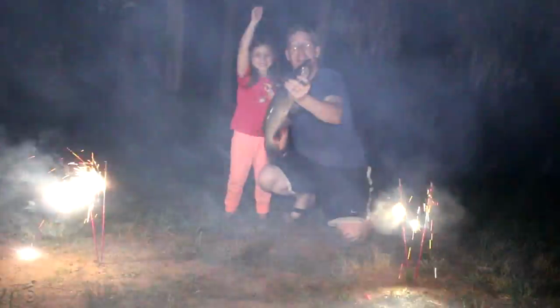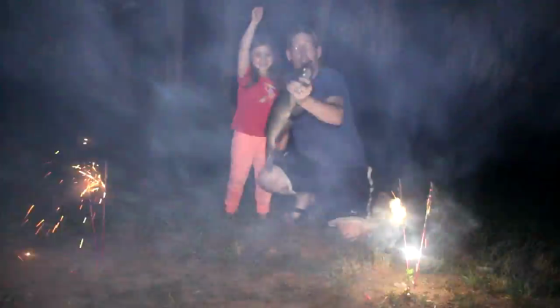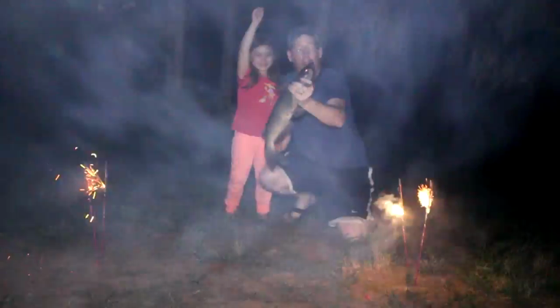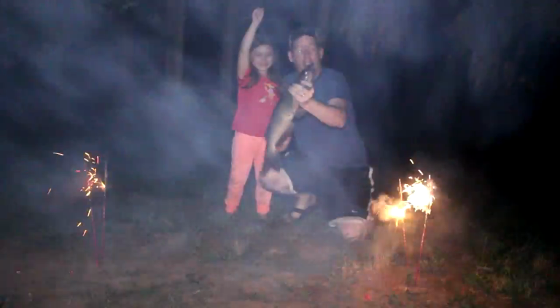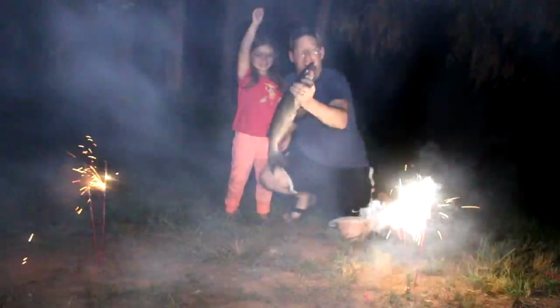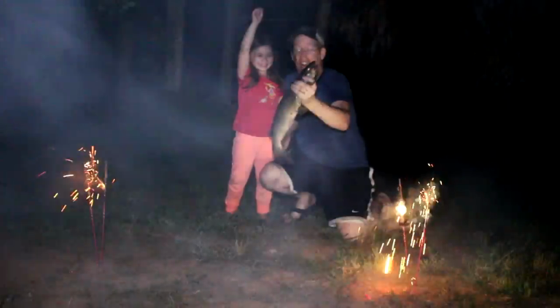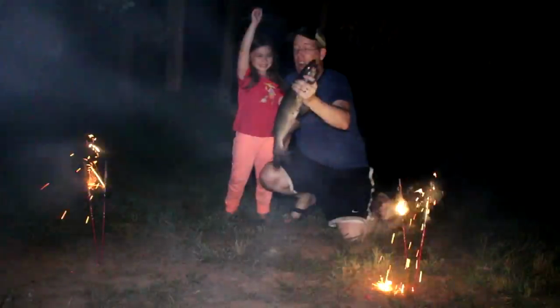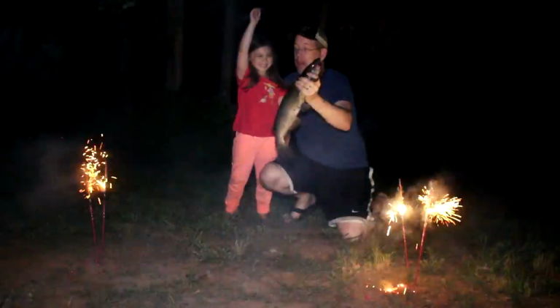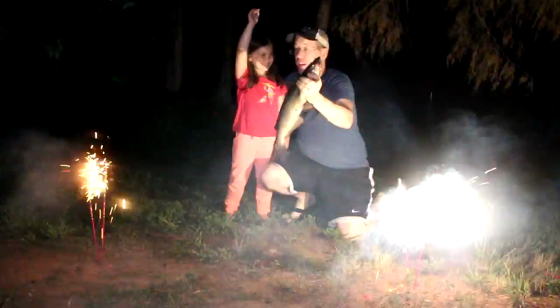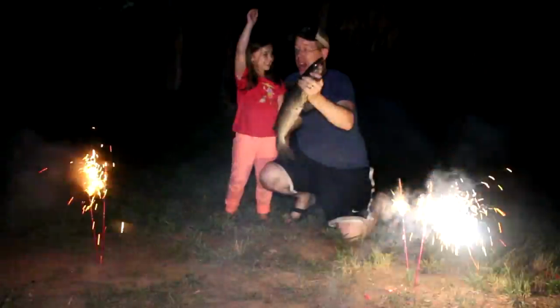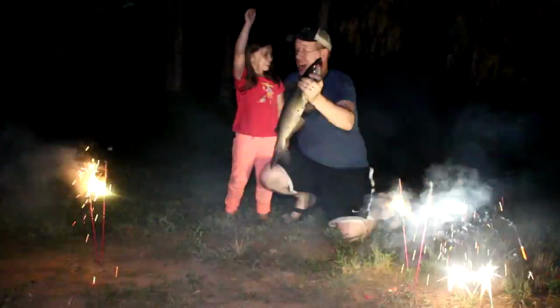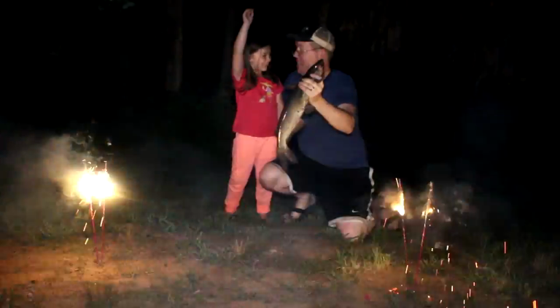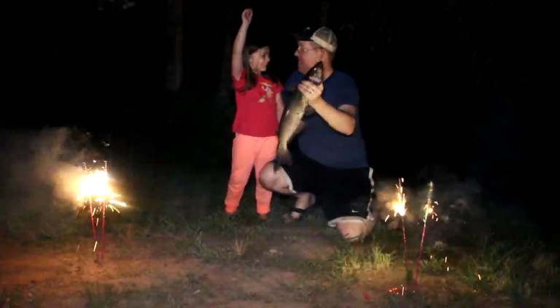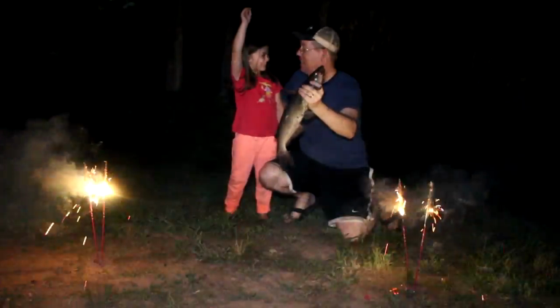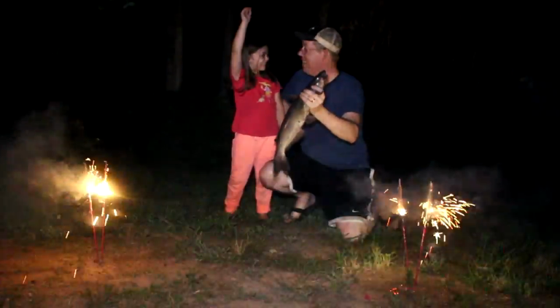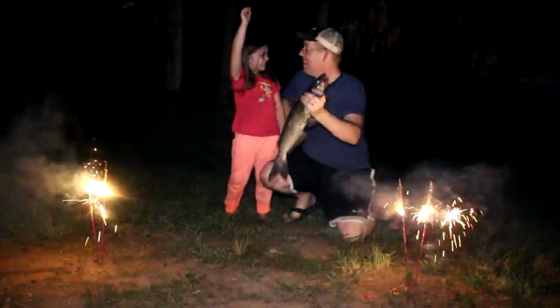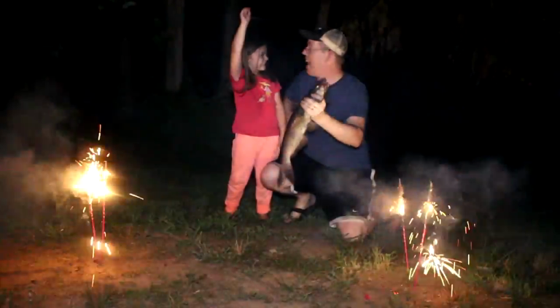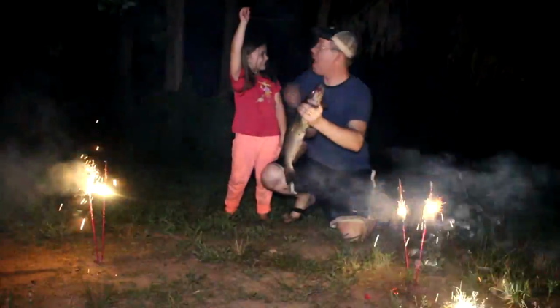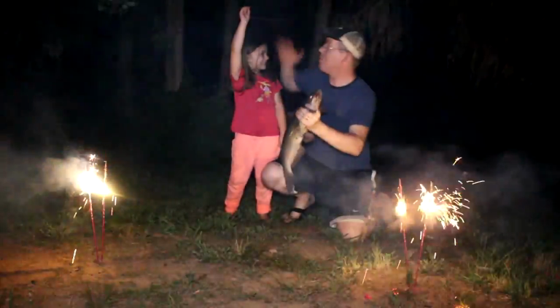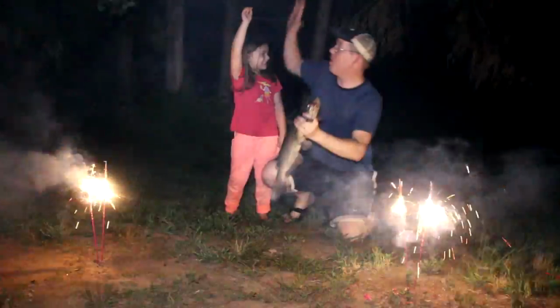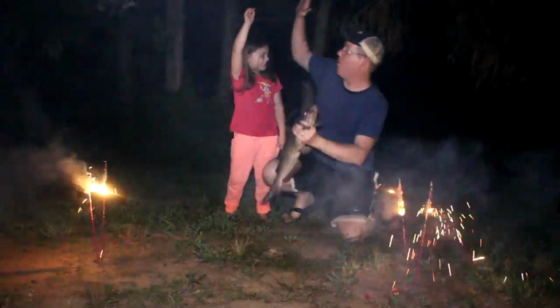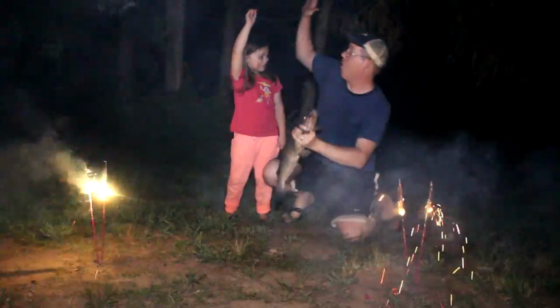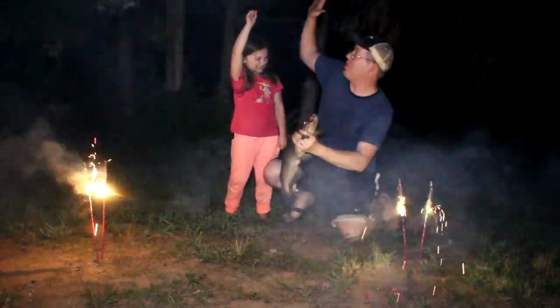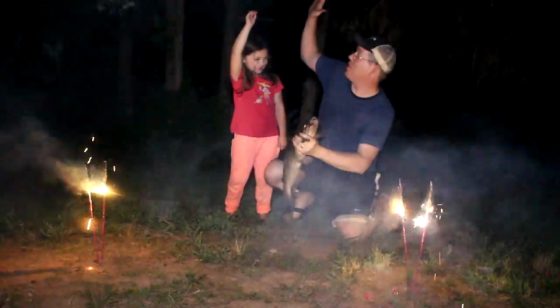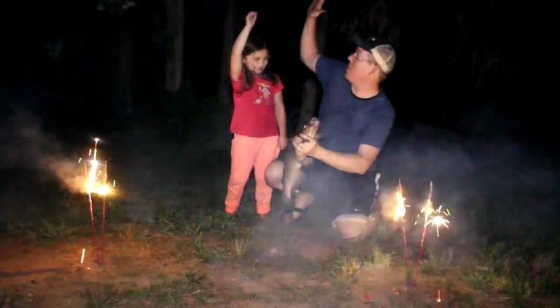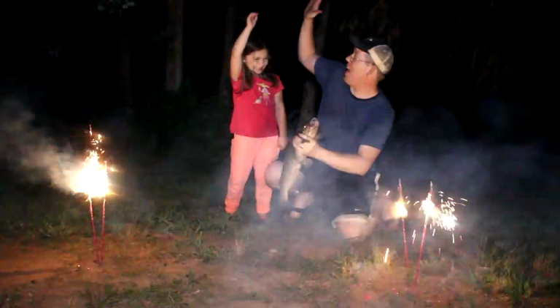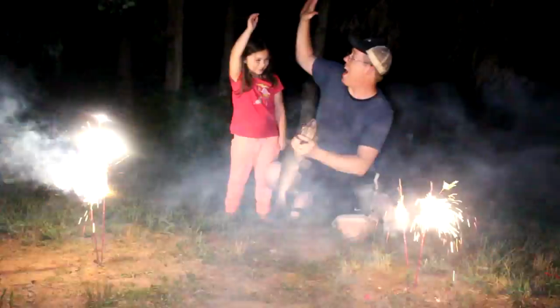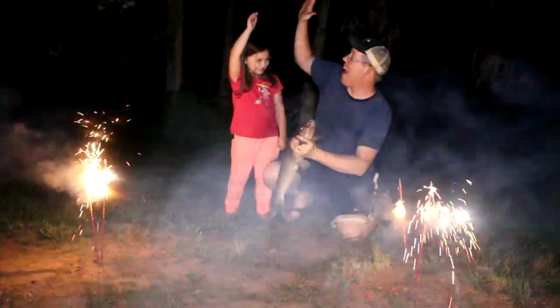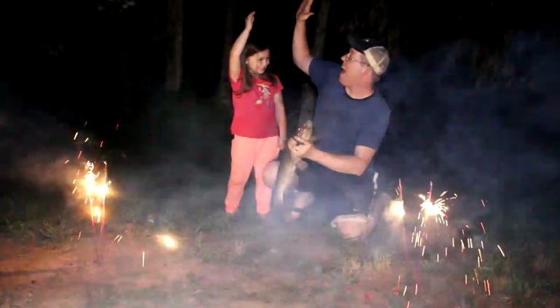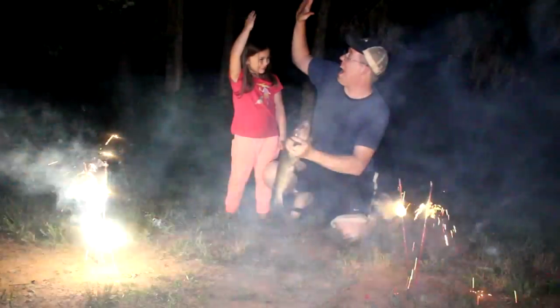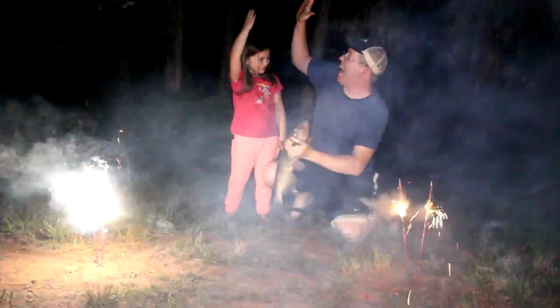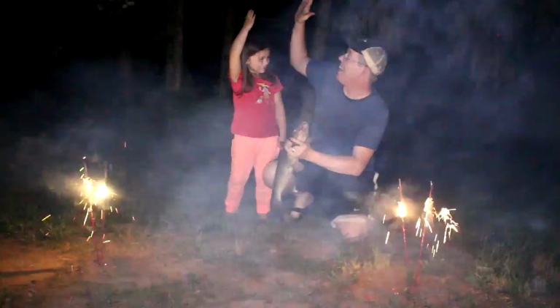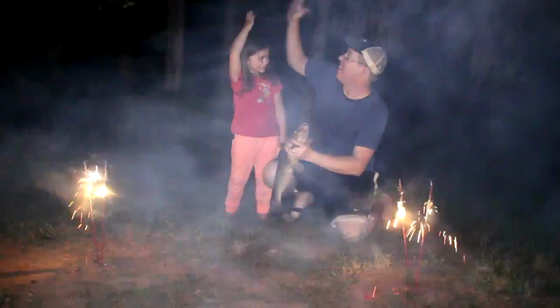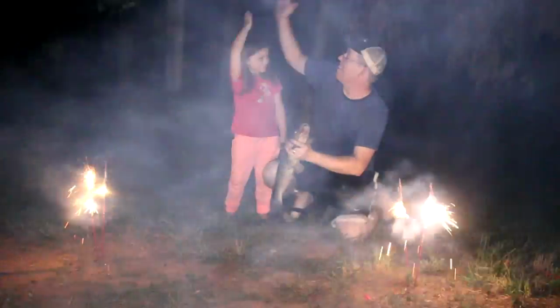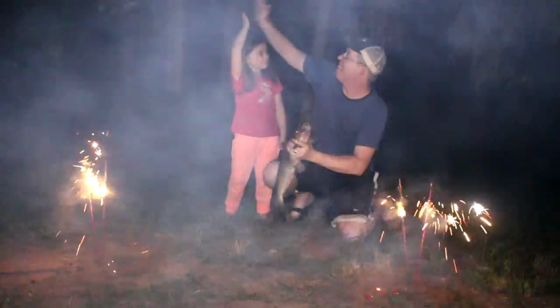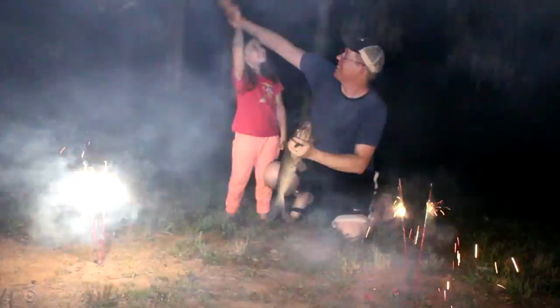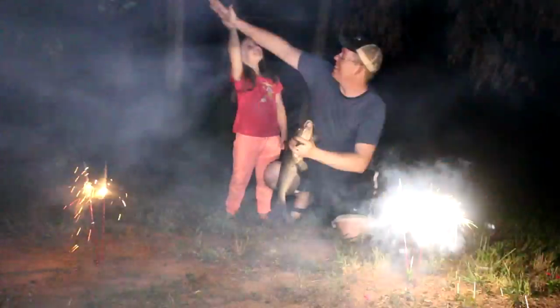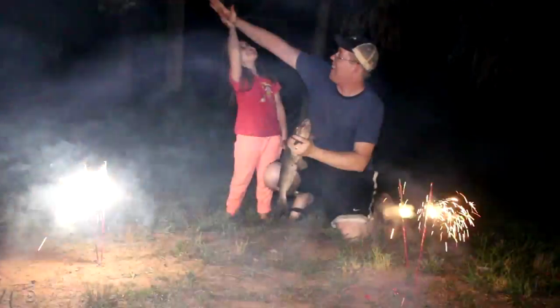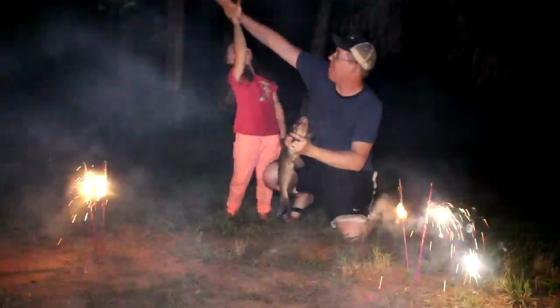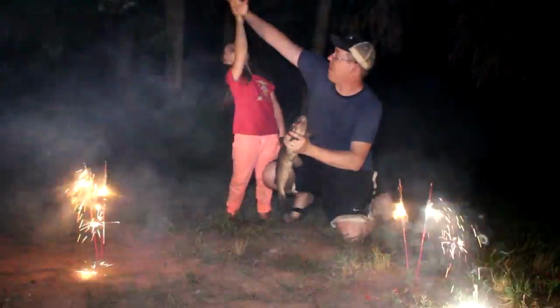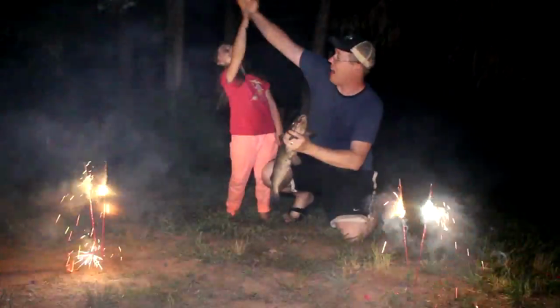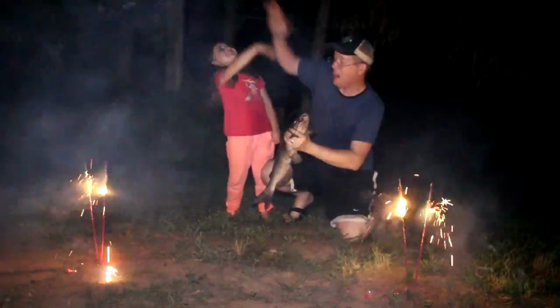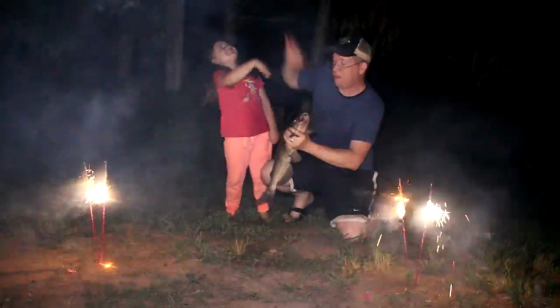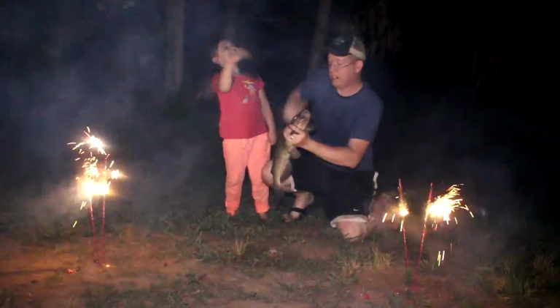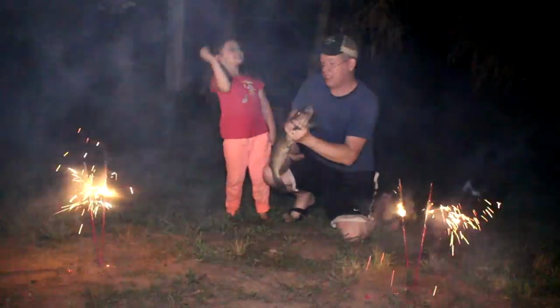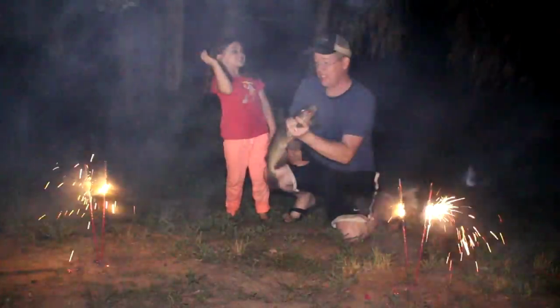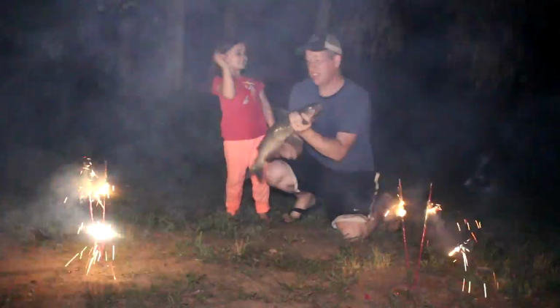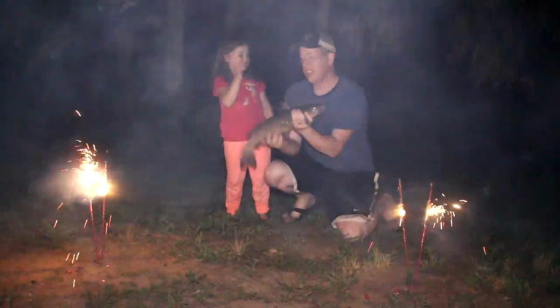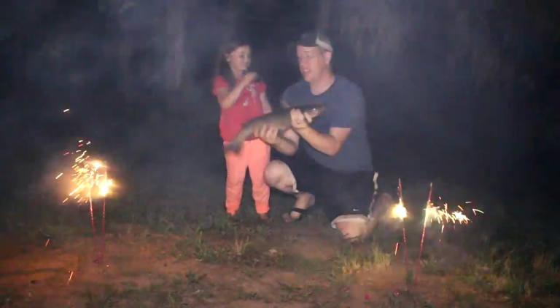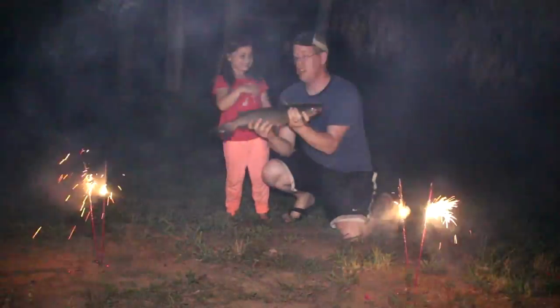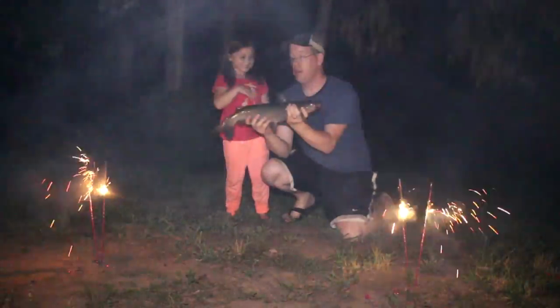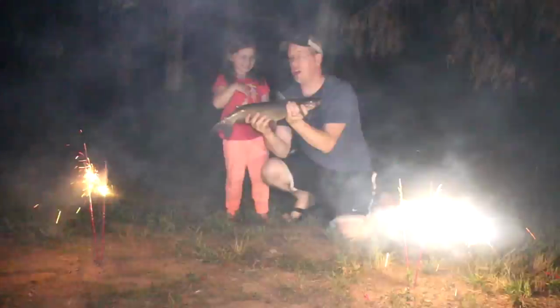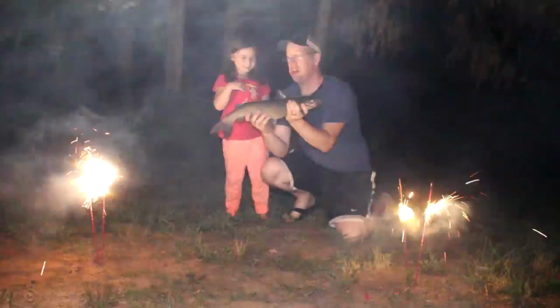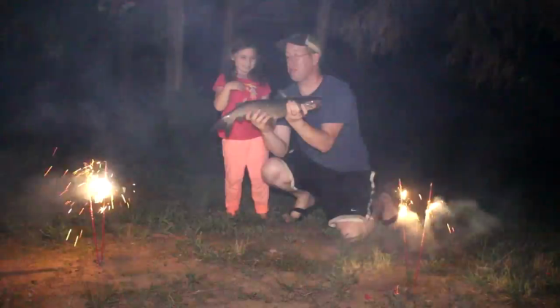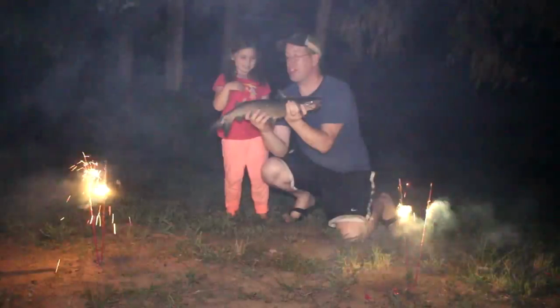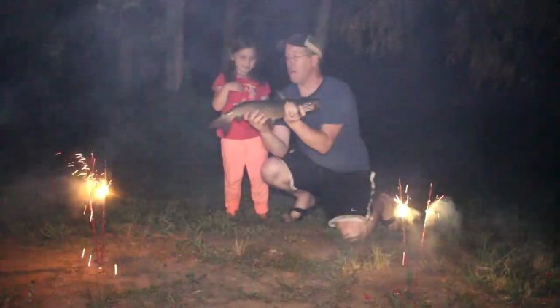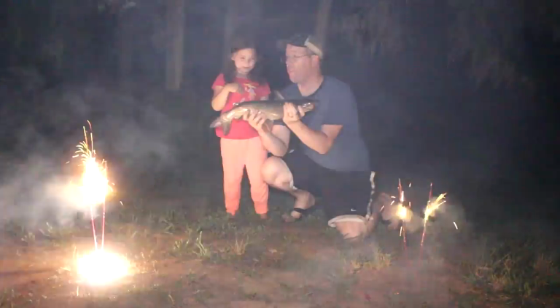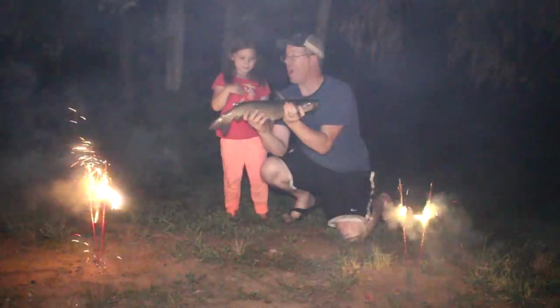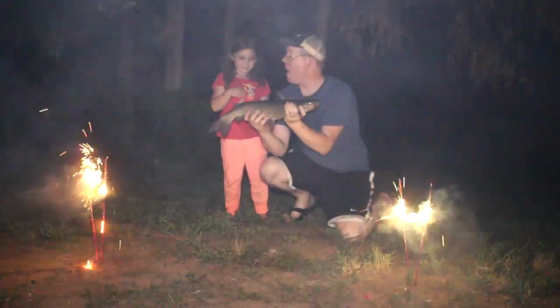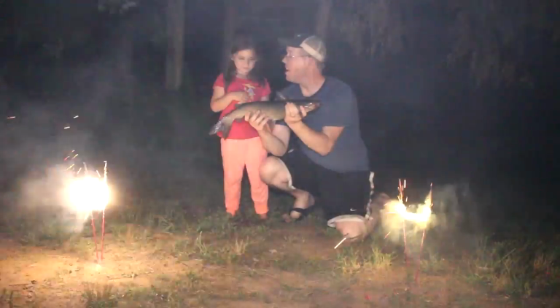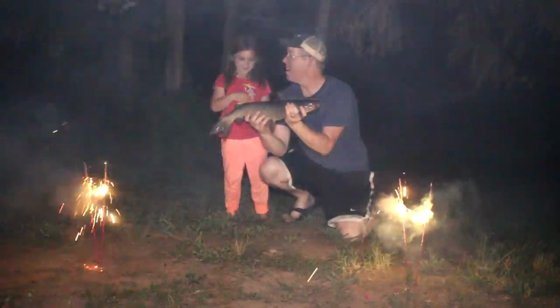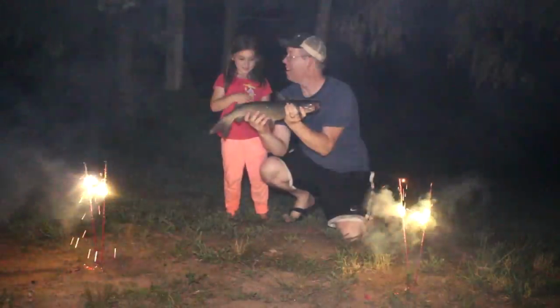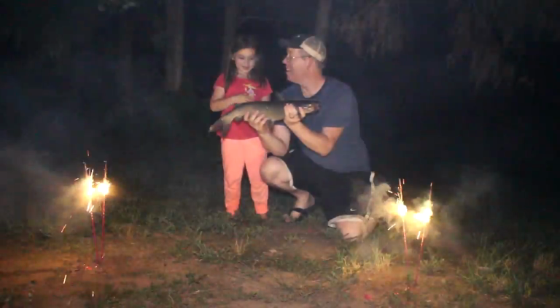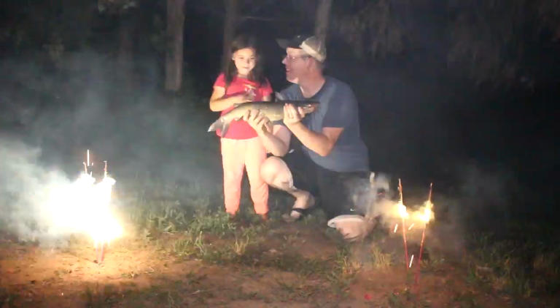It's your first catfish! Happy 4th of July! High five! What do you think - was that fun? Yep.